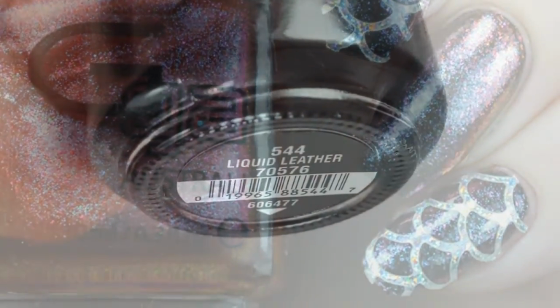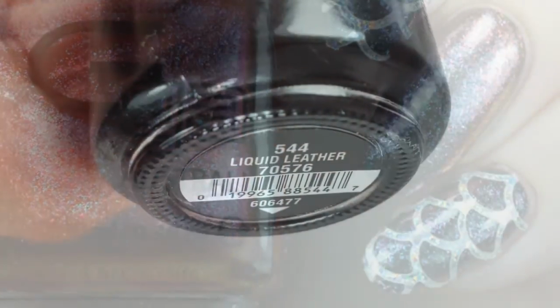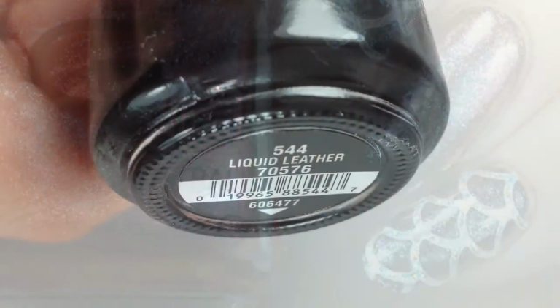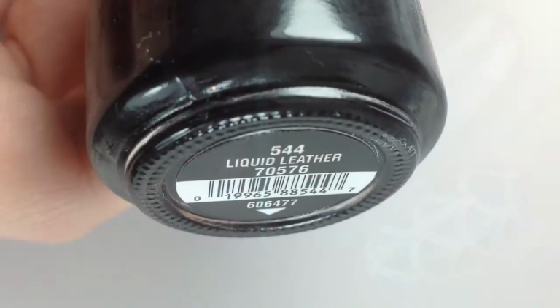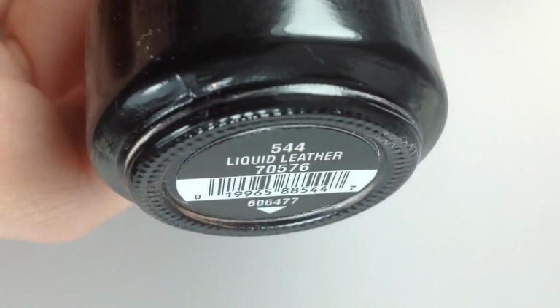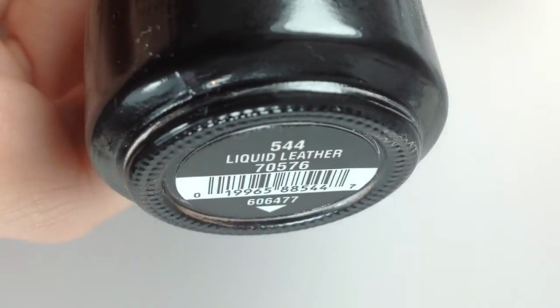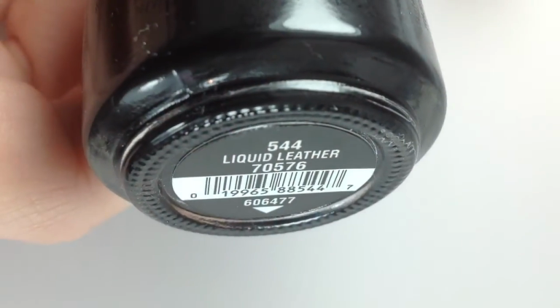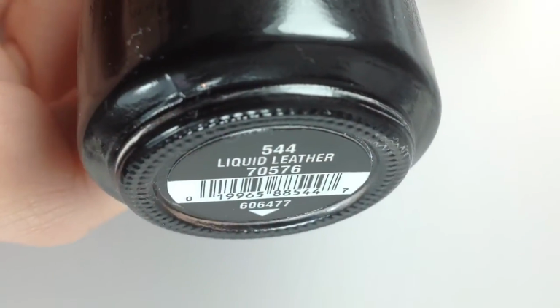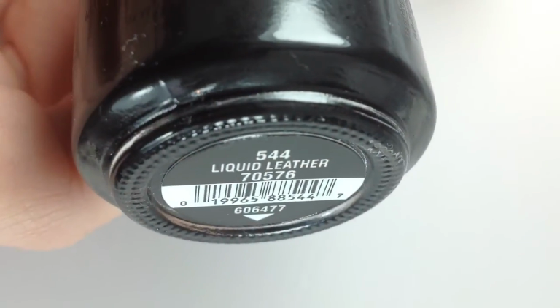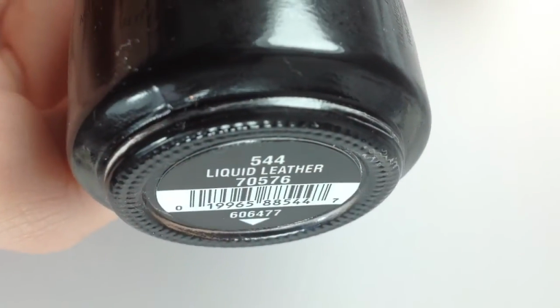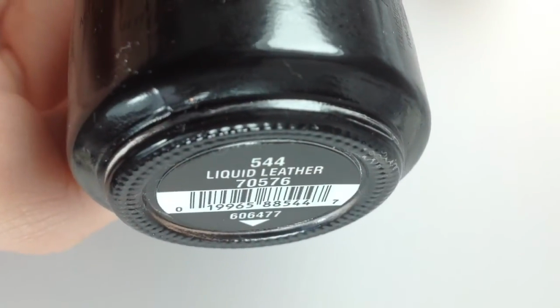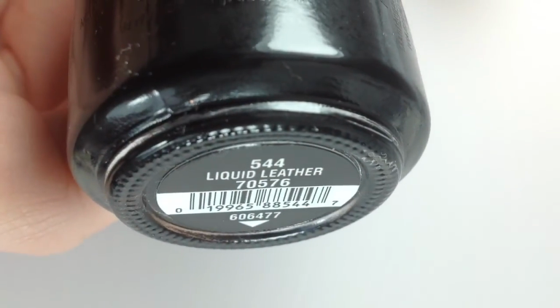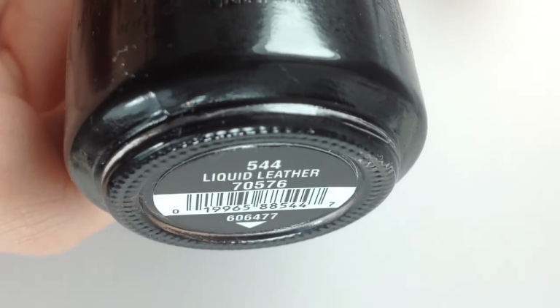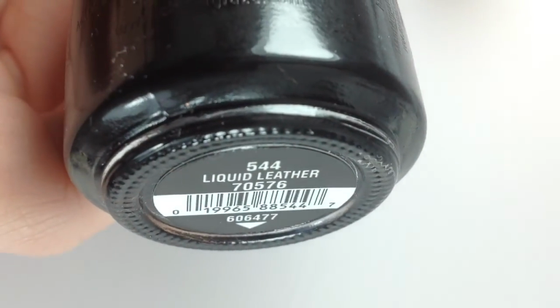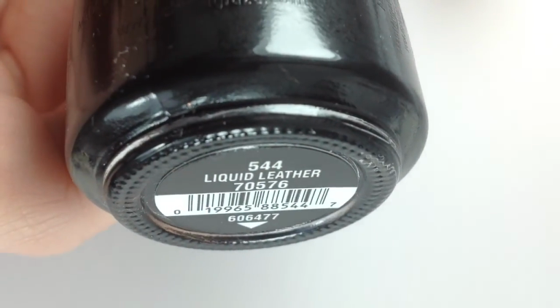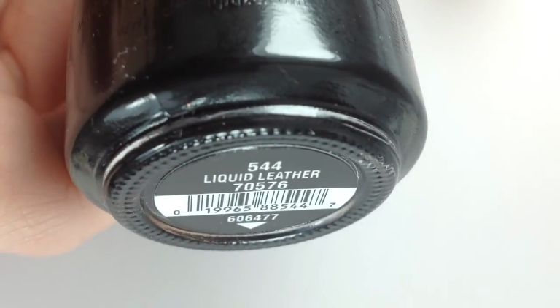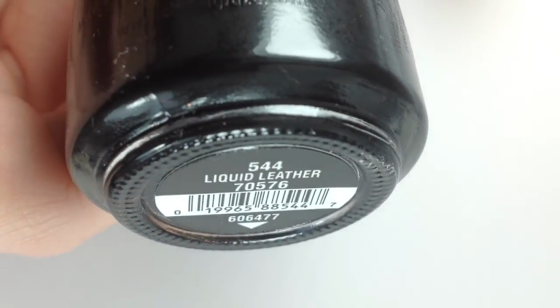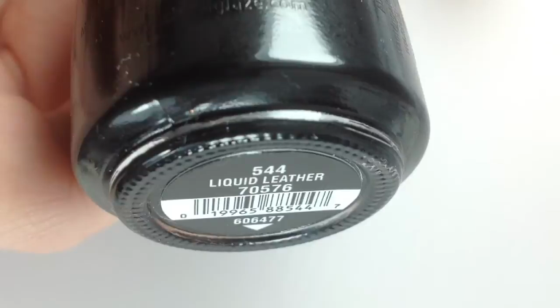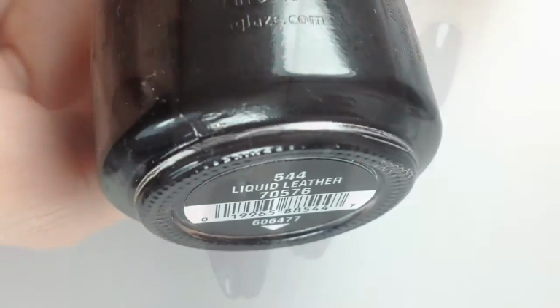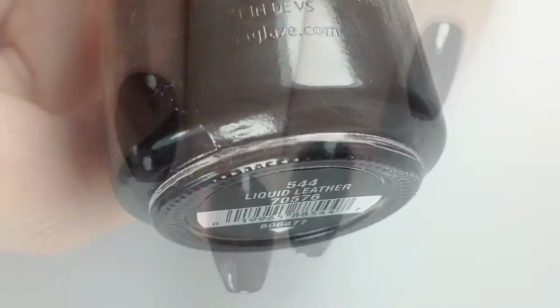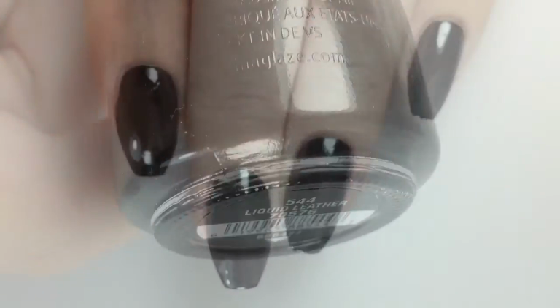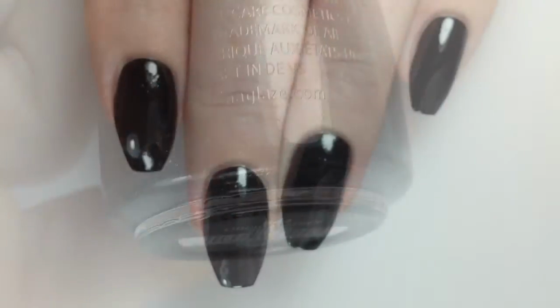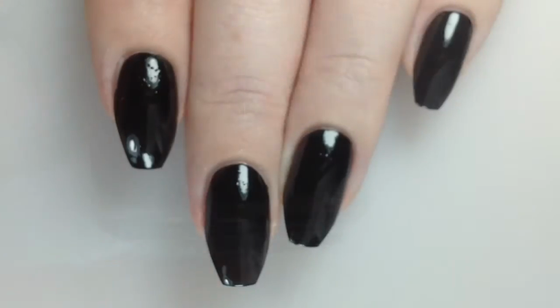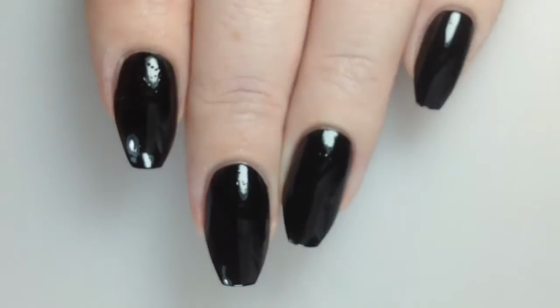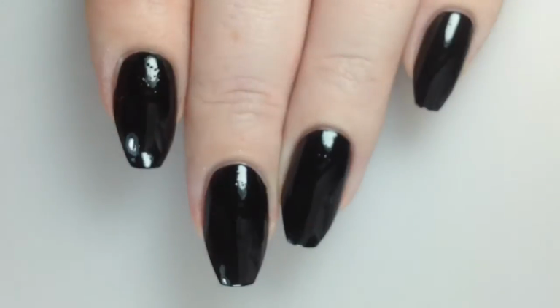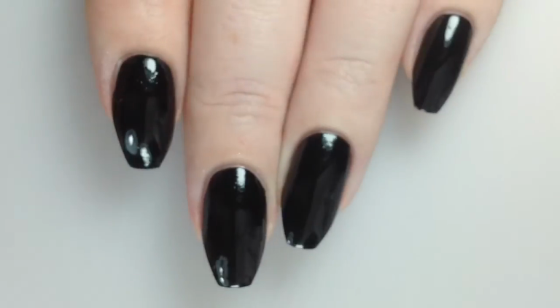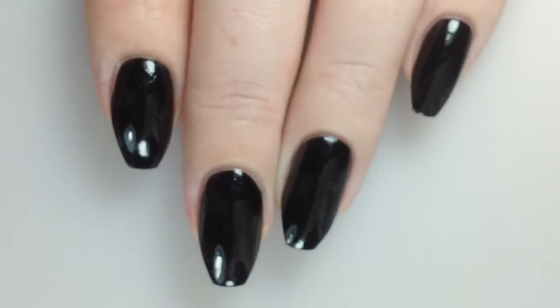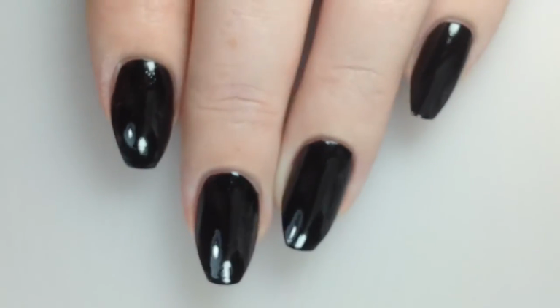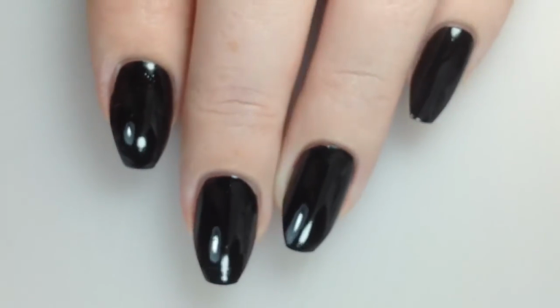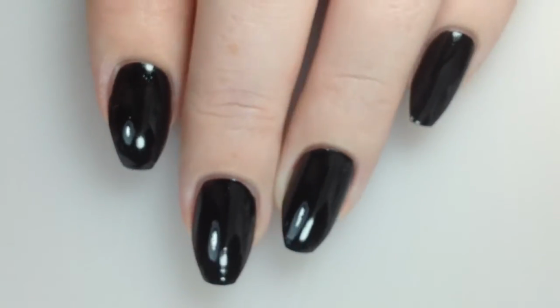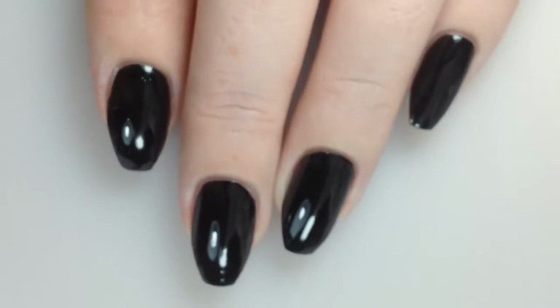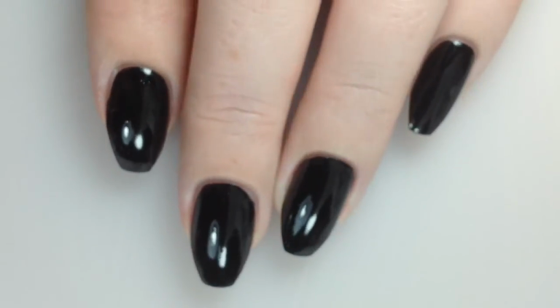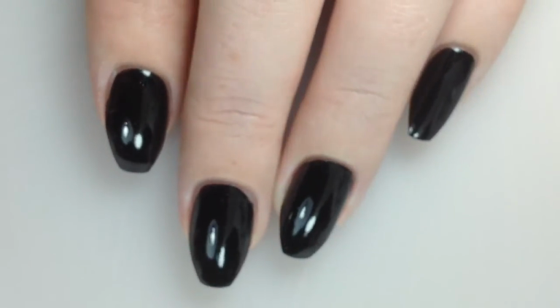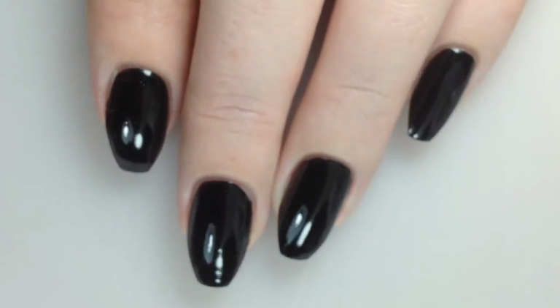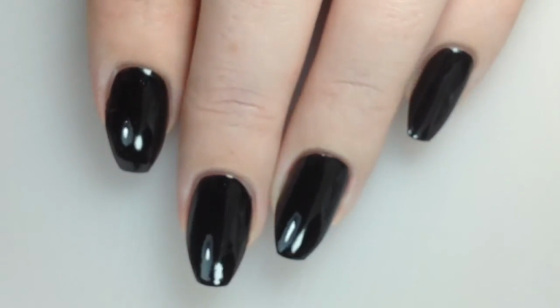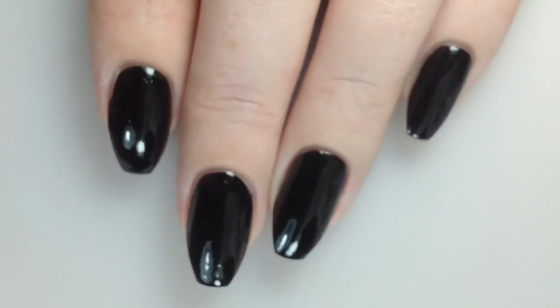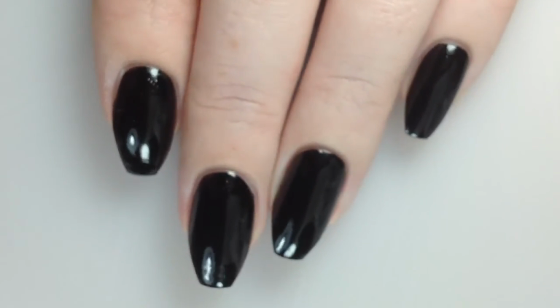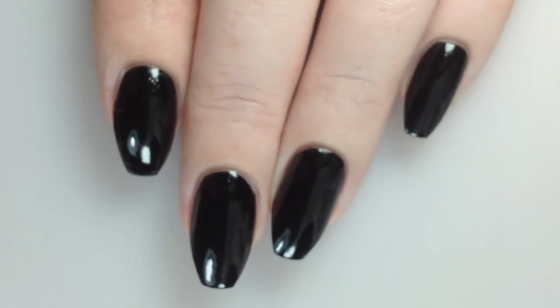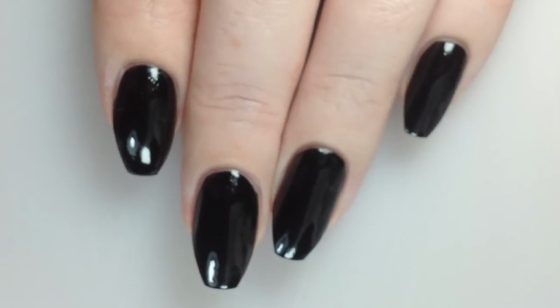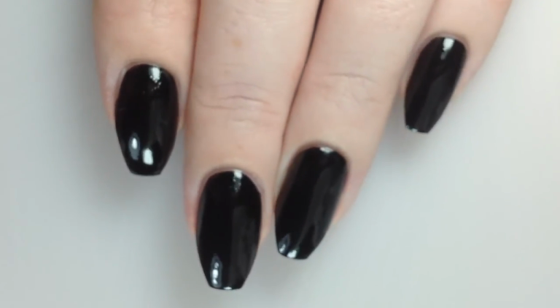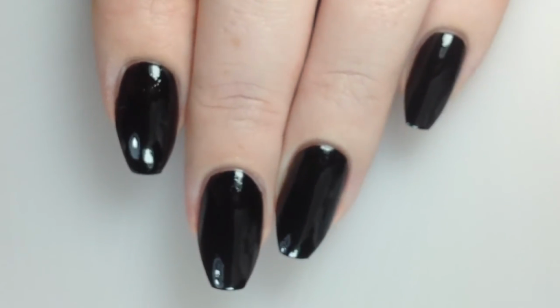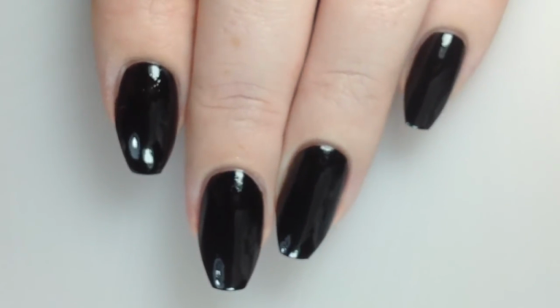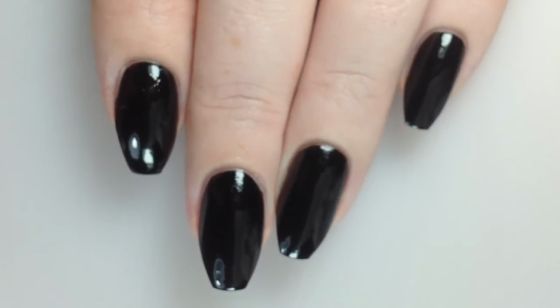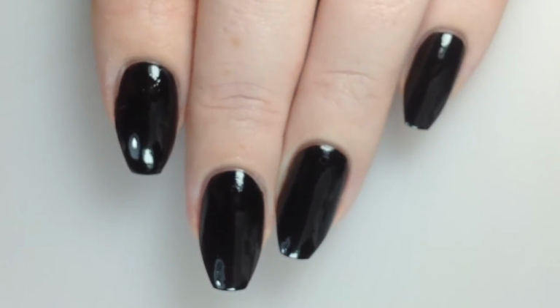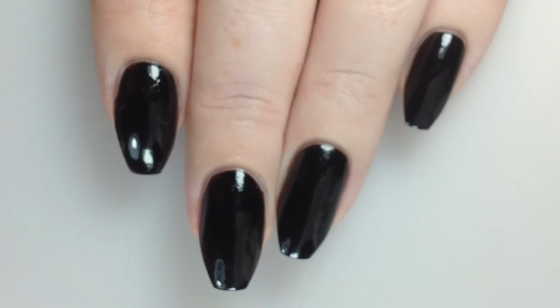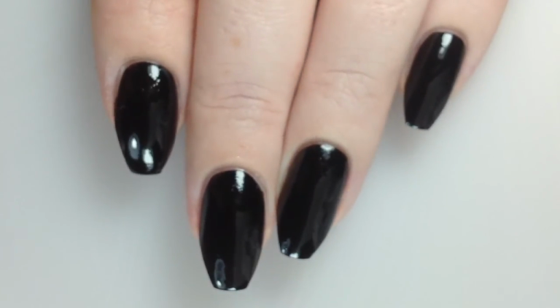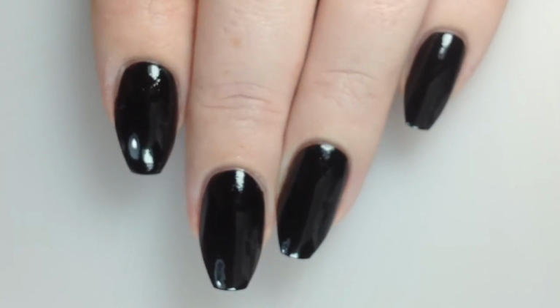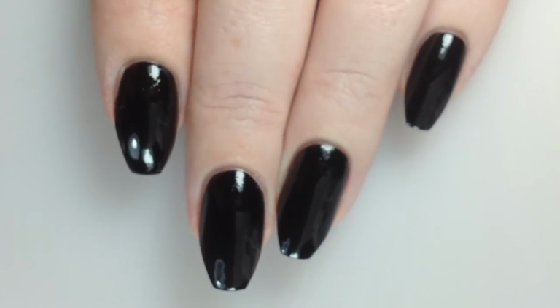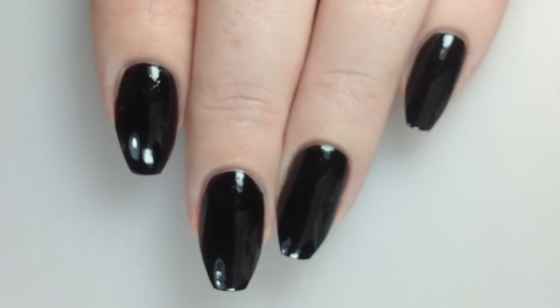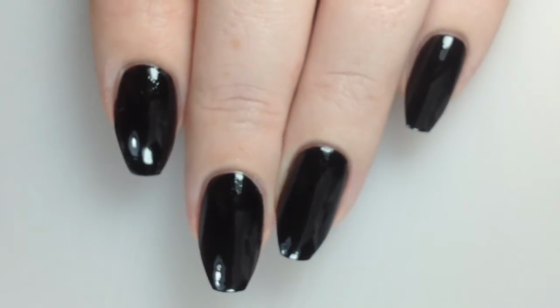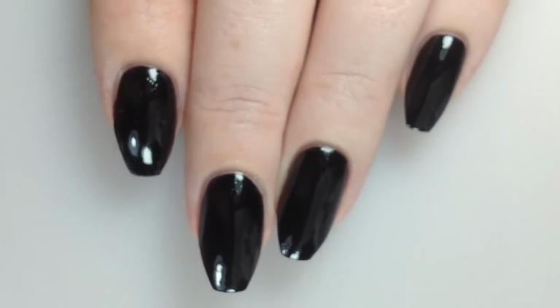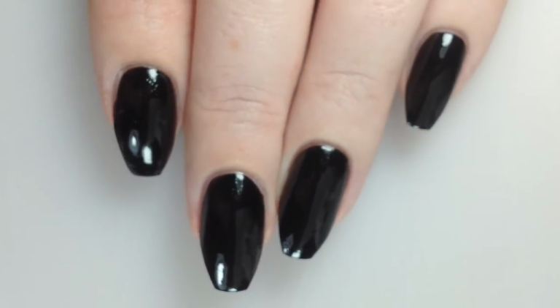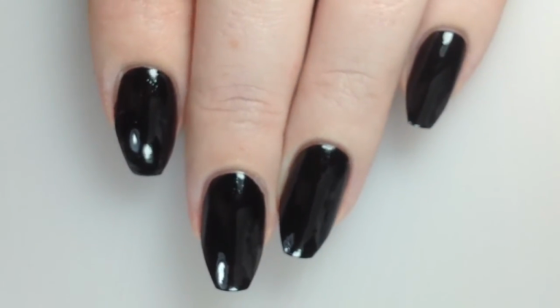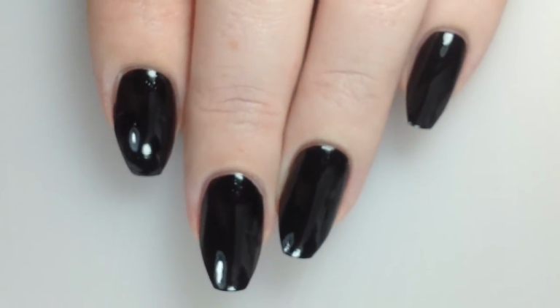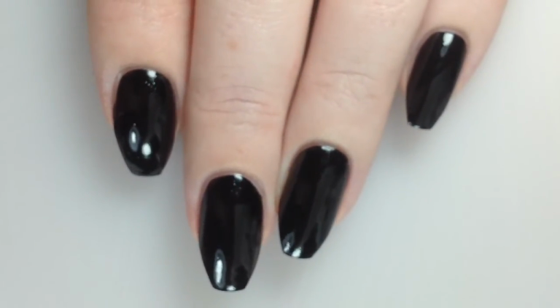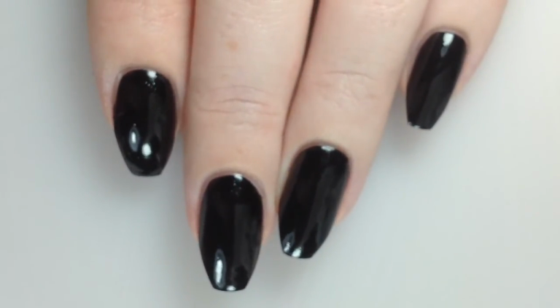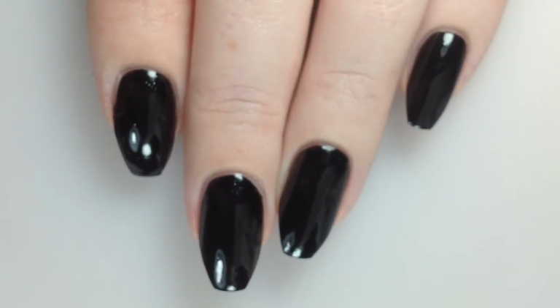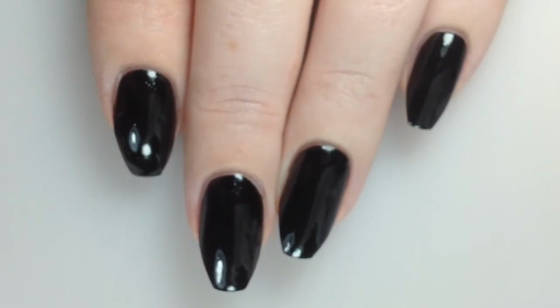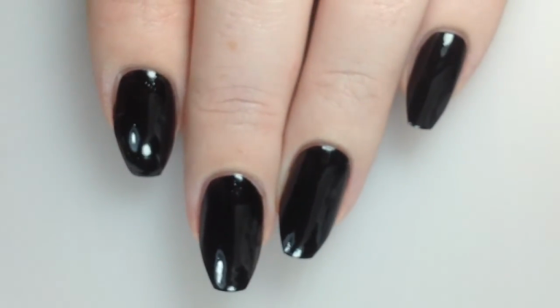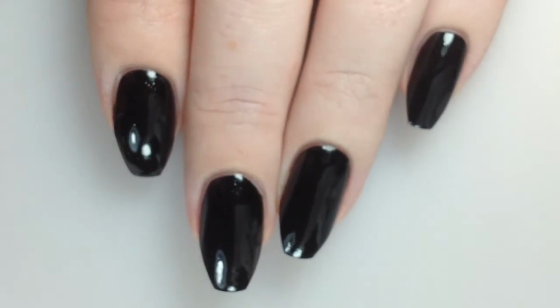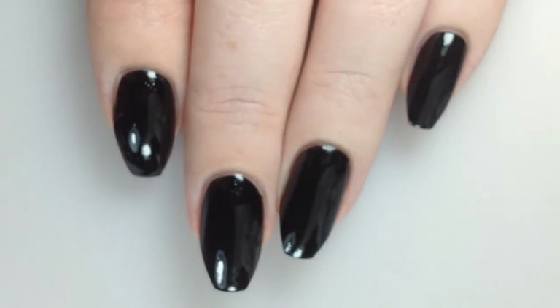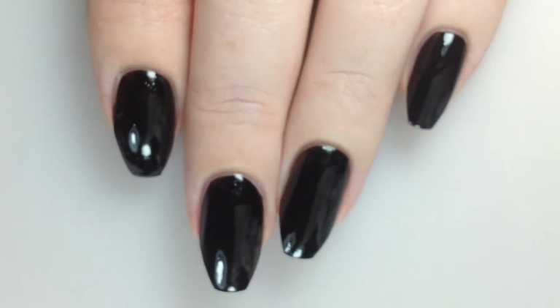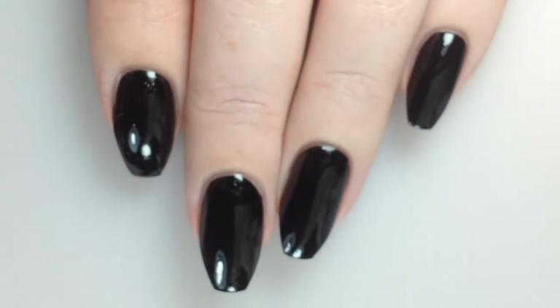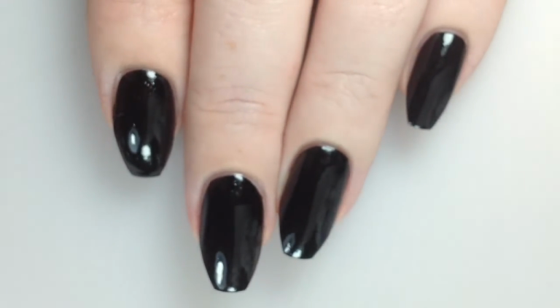I'm going to begin today with Liquid Leather by China Glaze on all of my fingers. I've done one coat here.